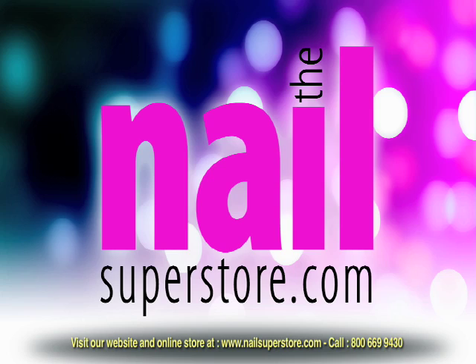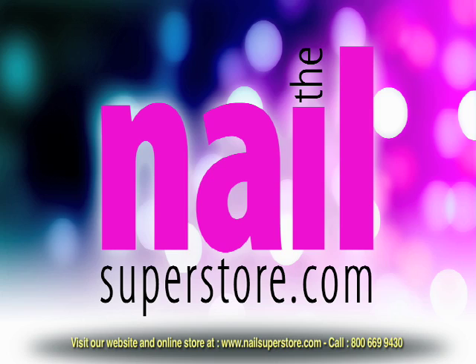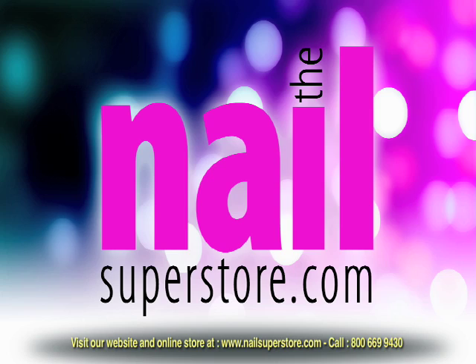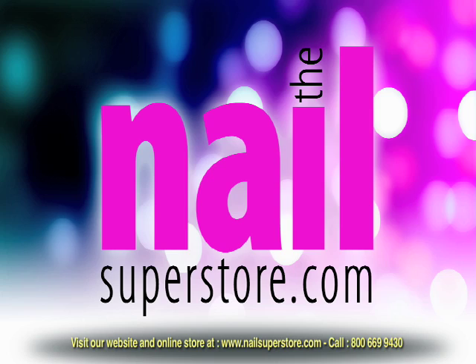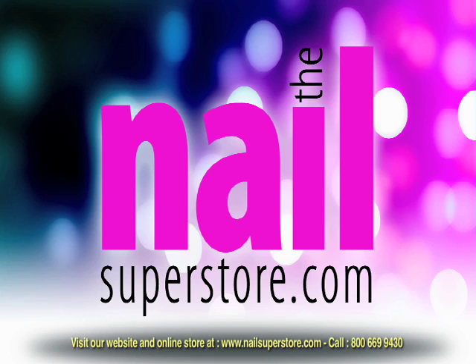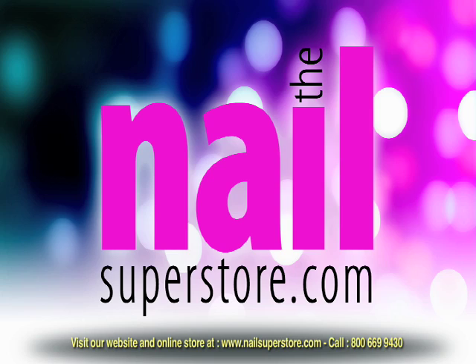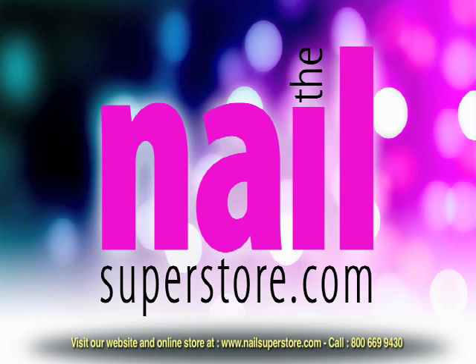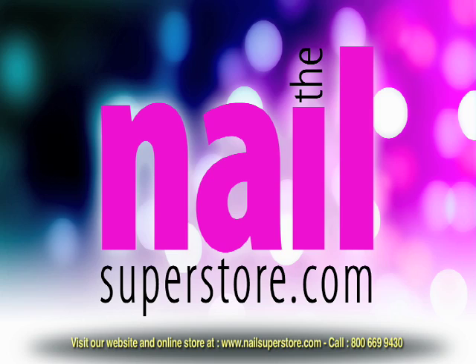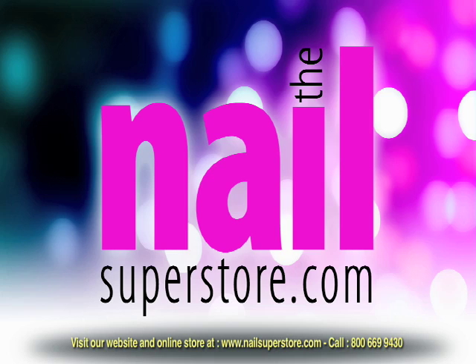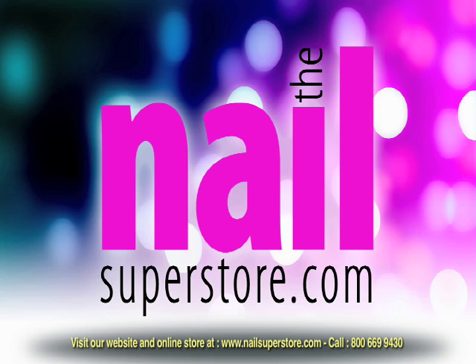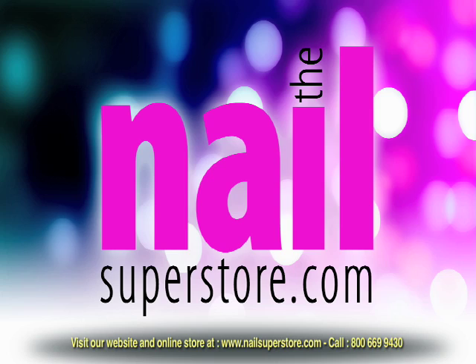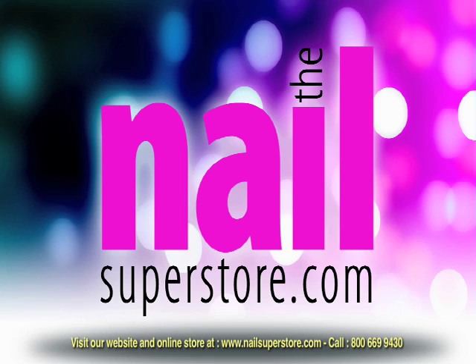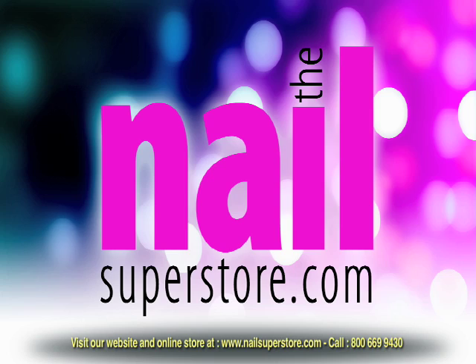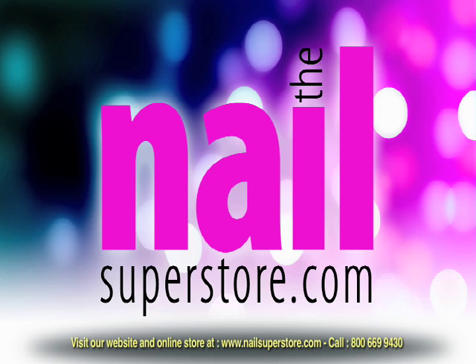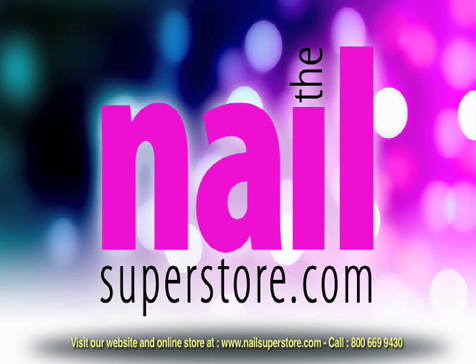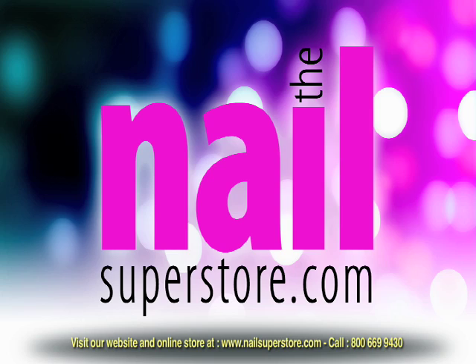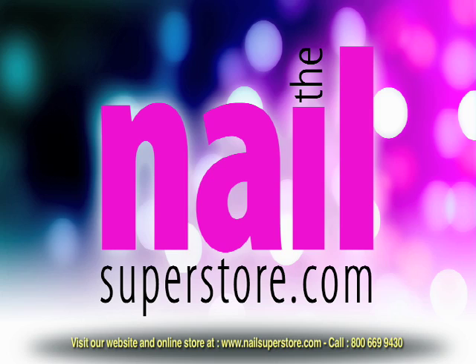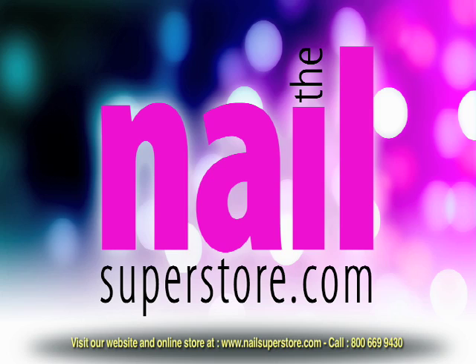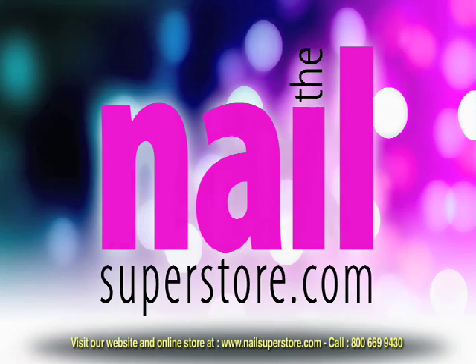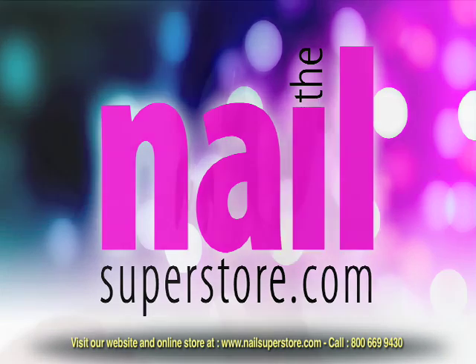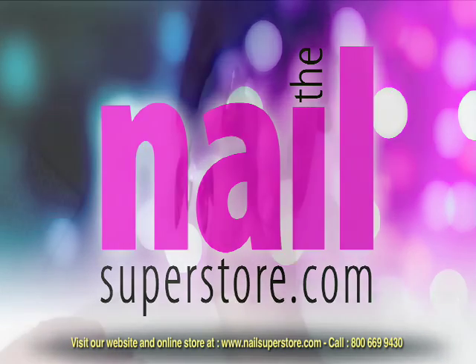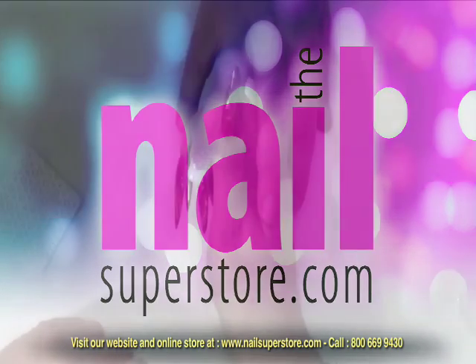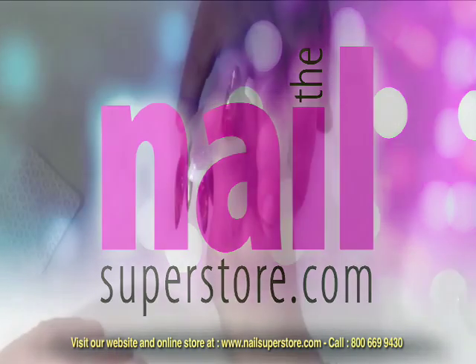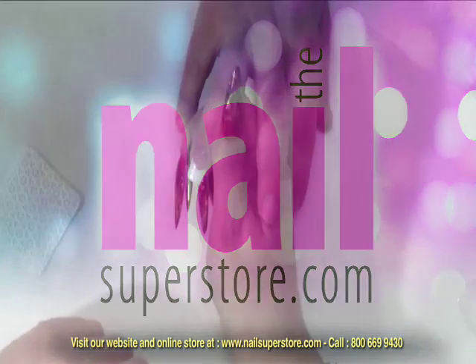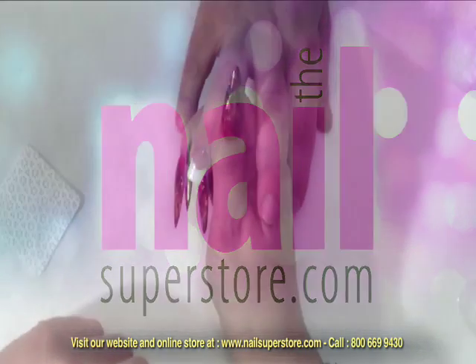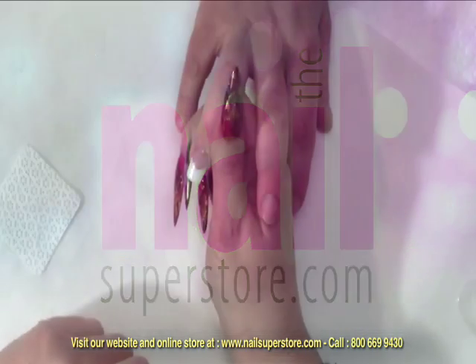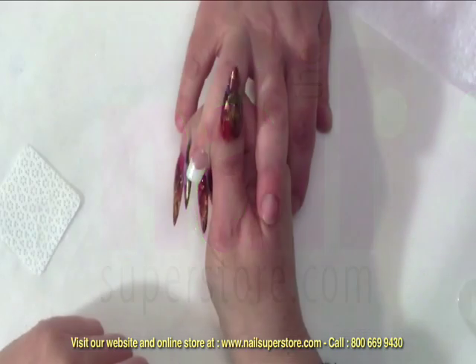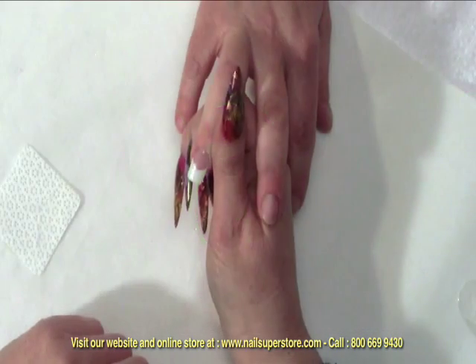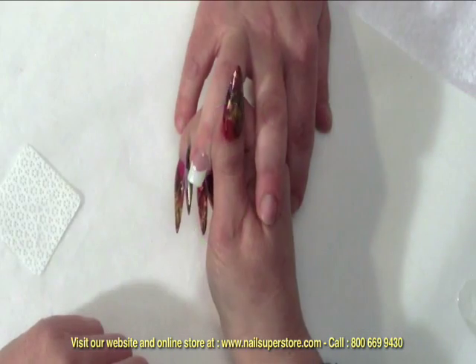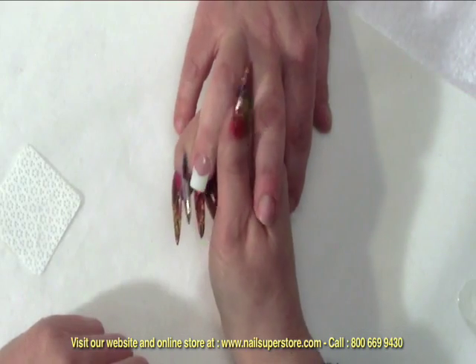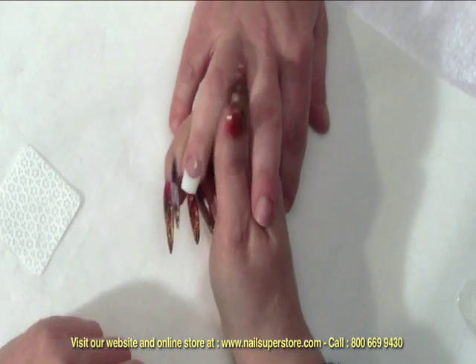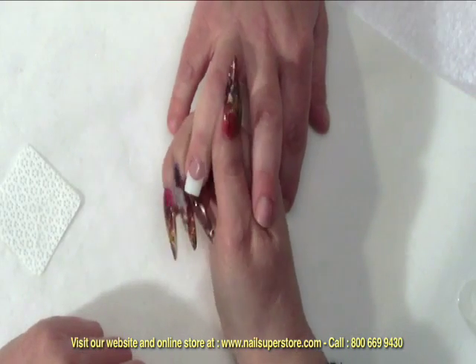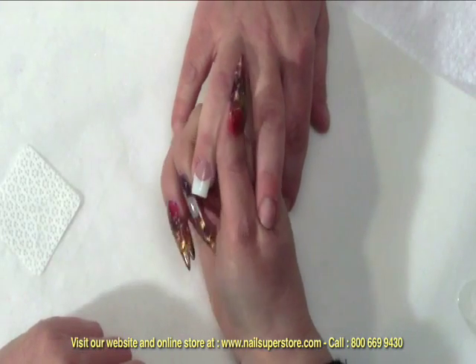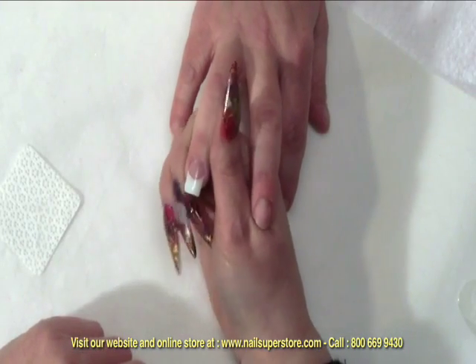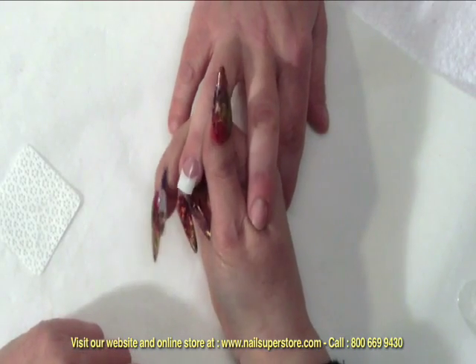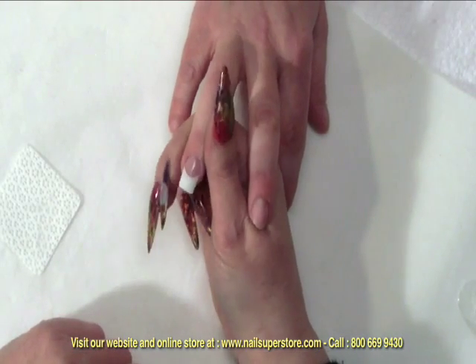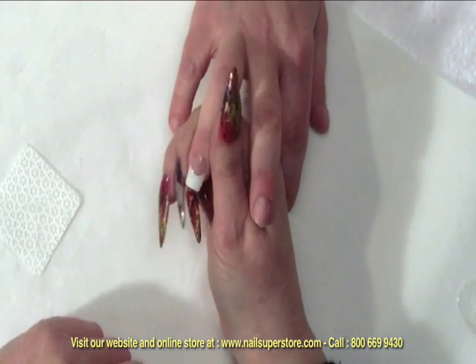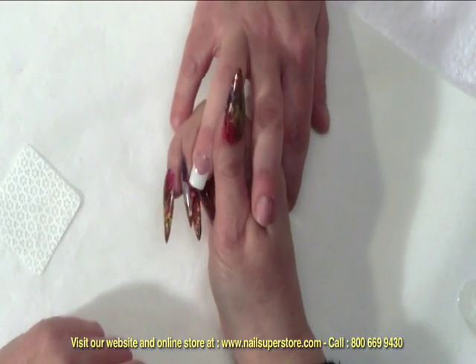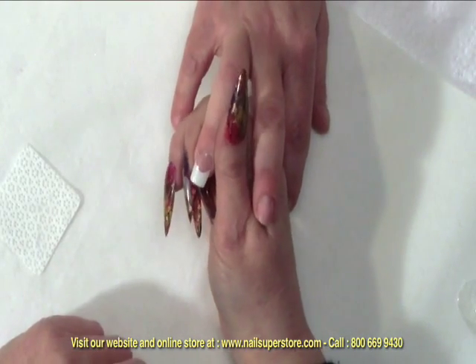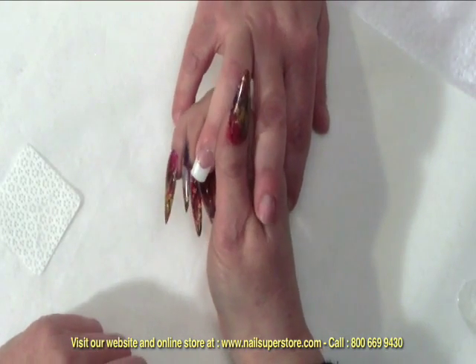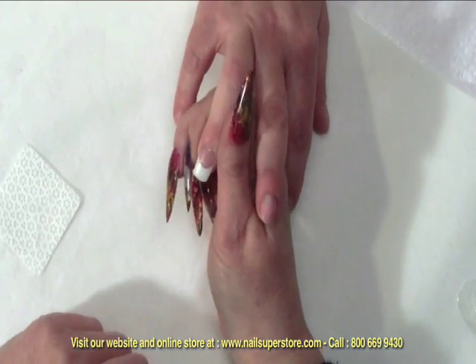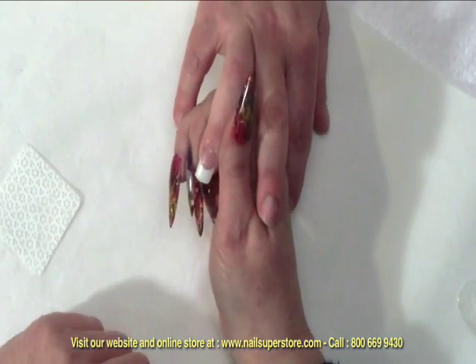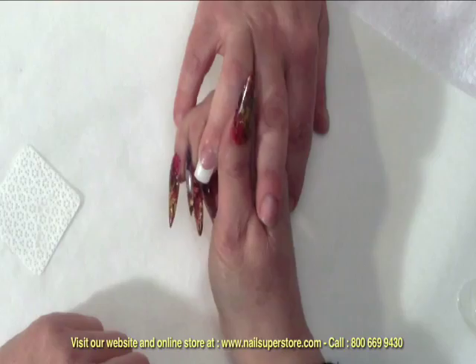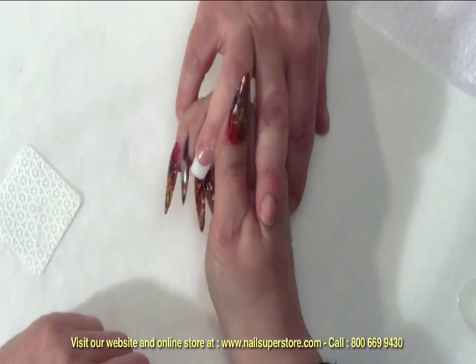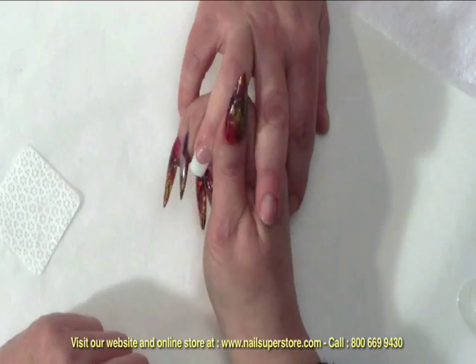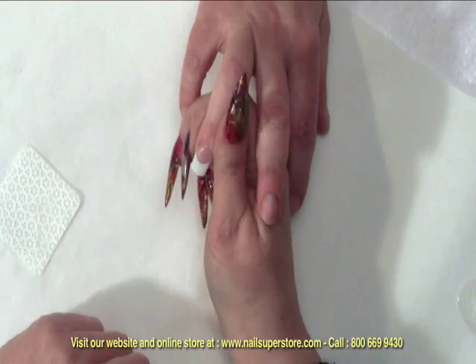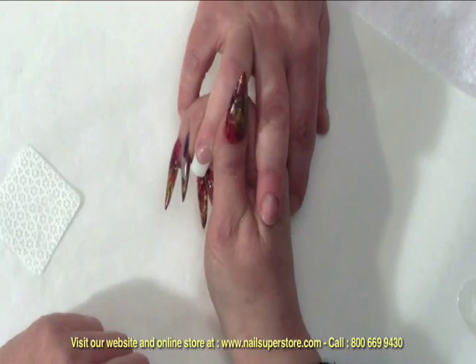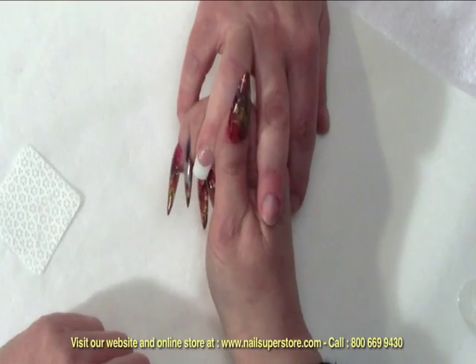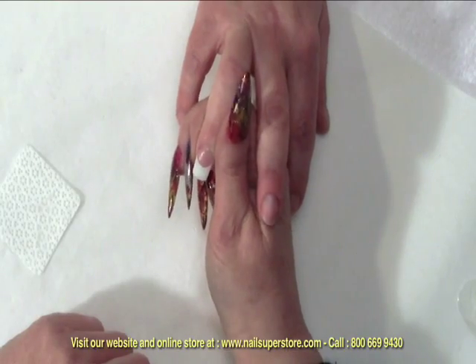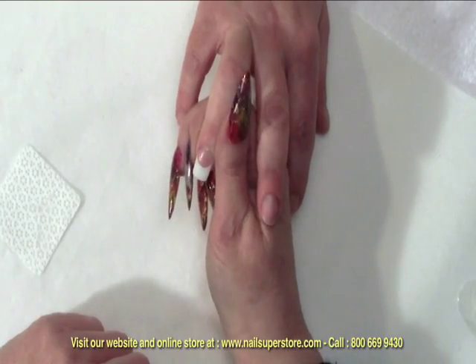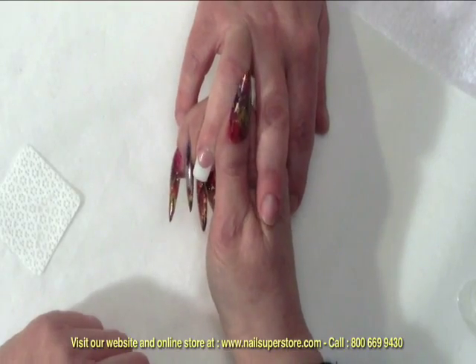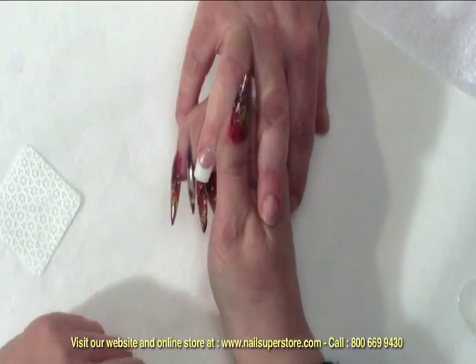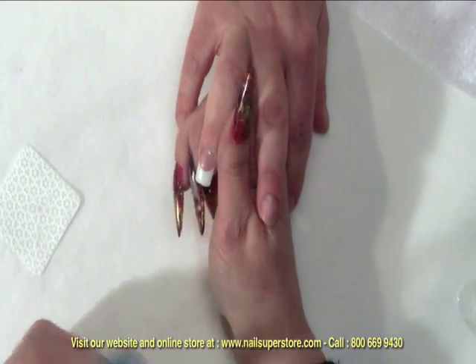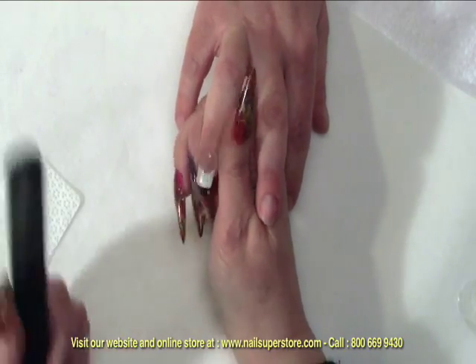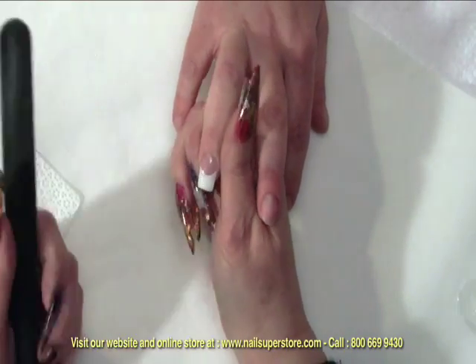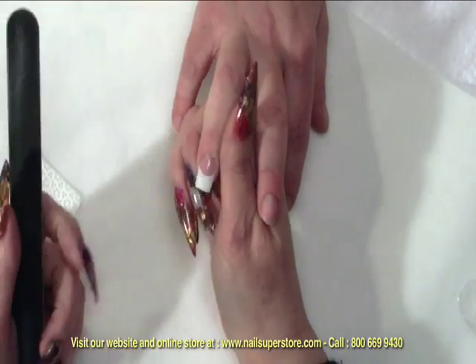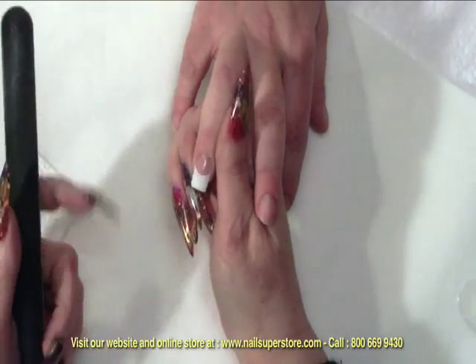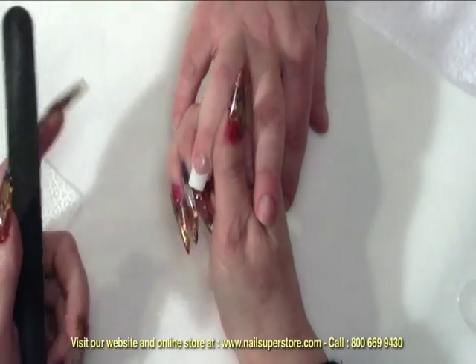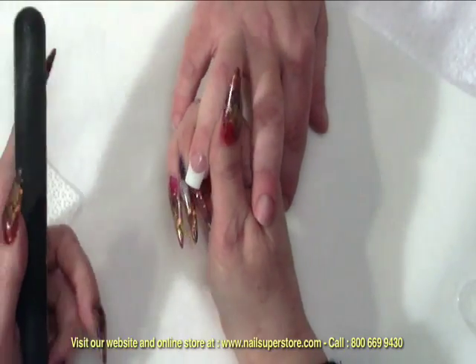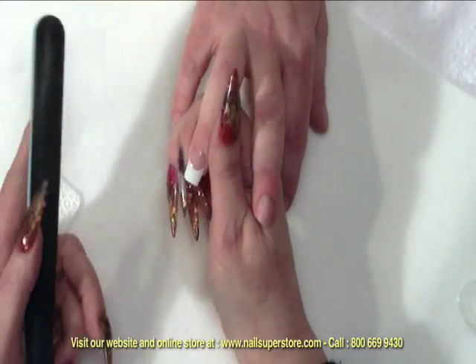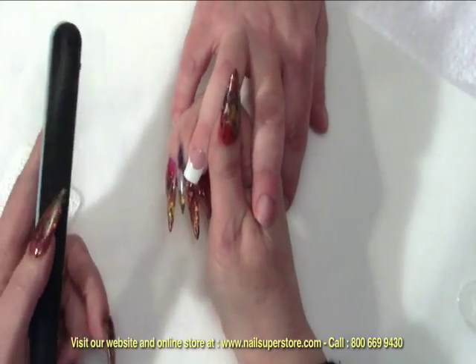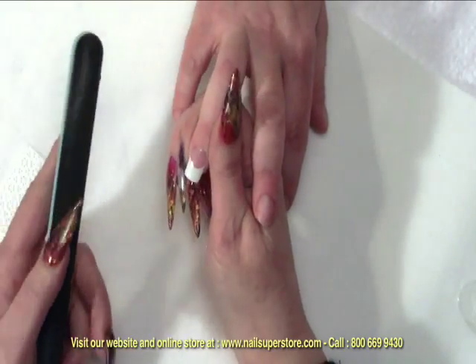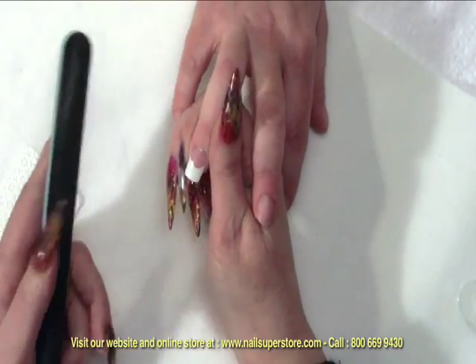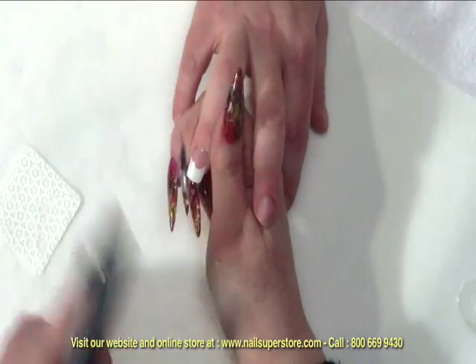Once you've completed all 10 nails and you come back to your first nail, it's time to do a light filing. As you can see, the shape is primarily there.